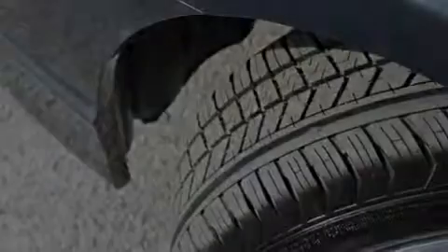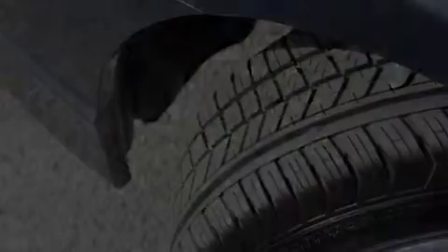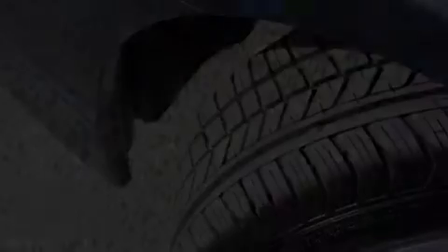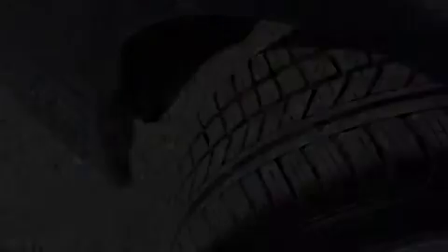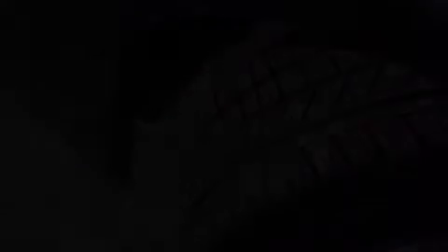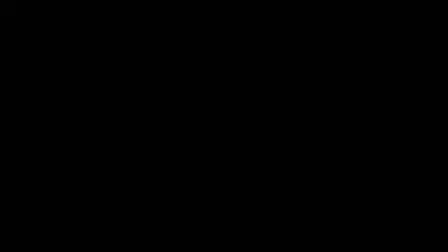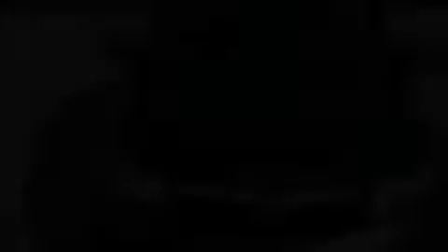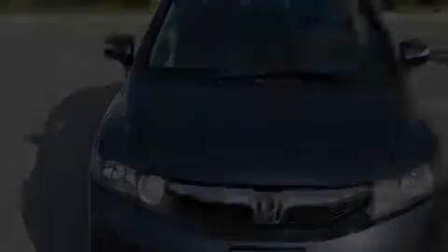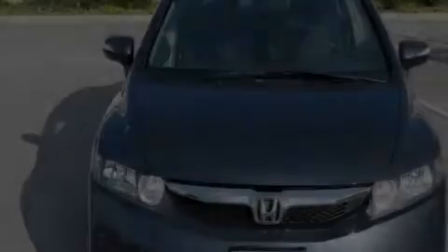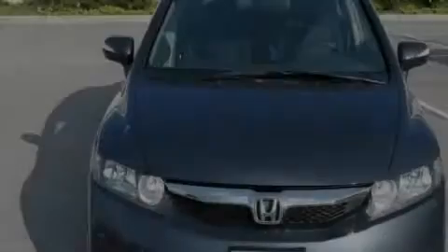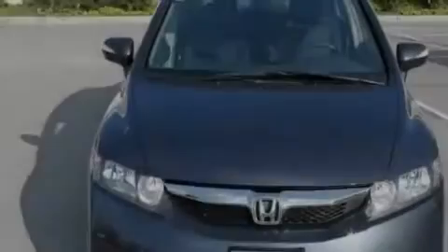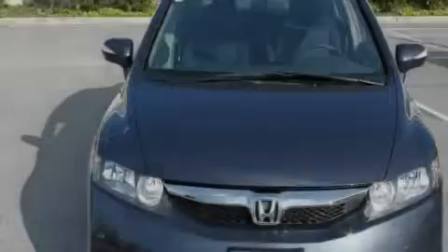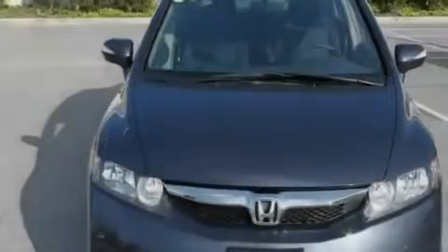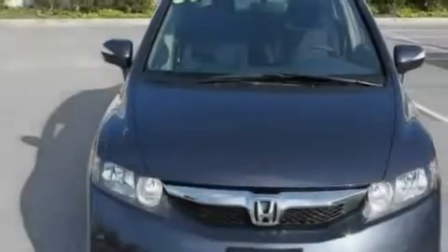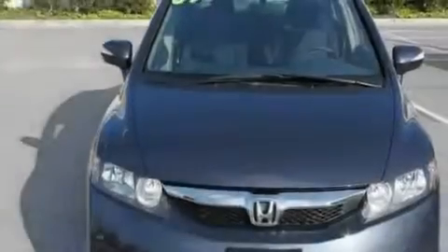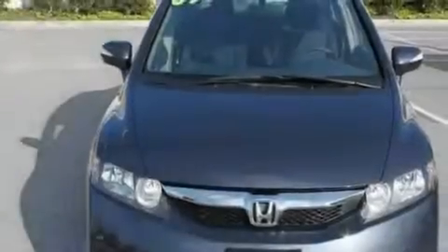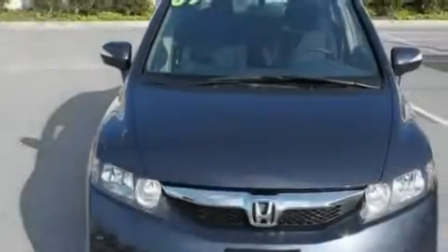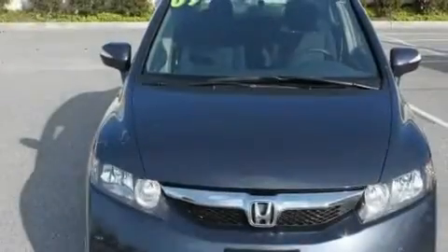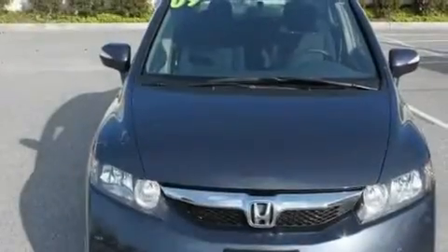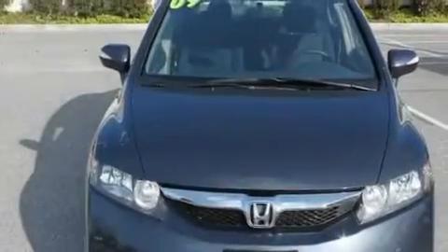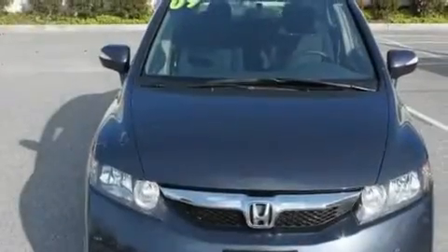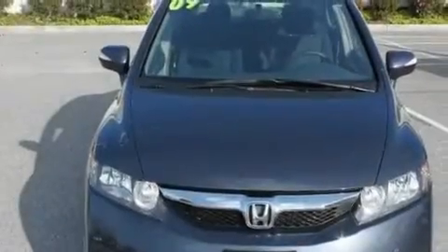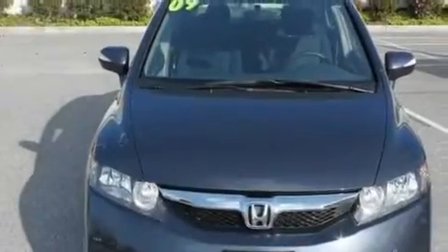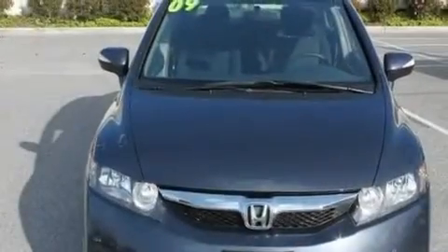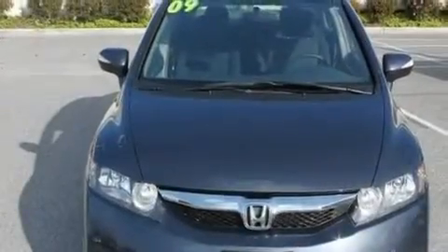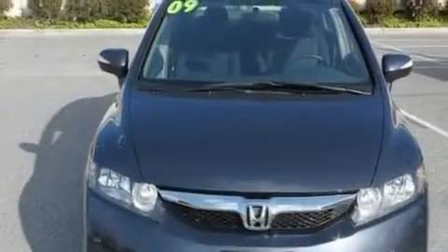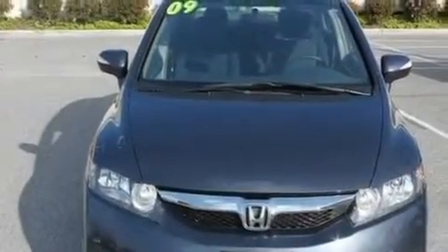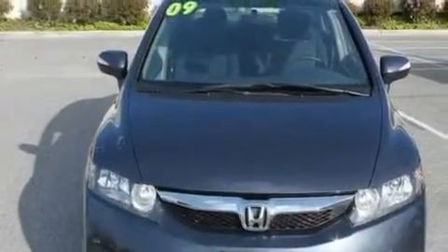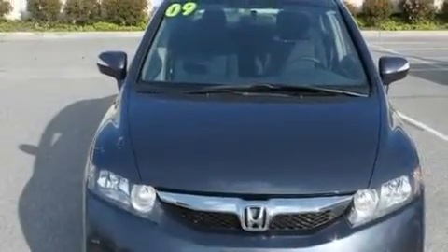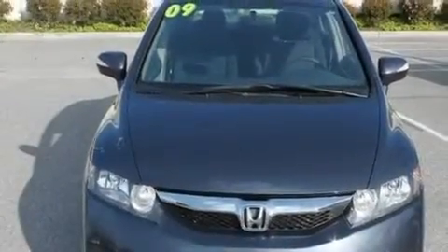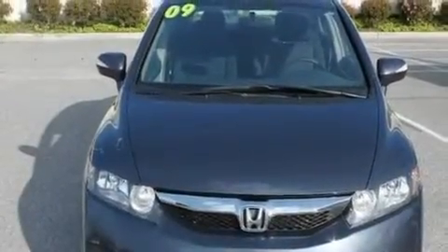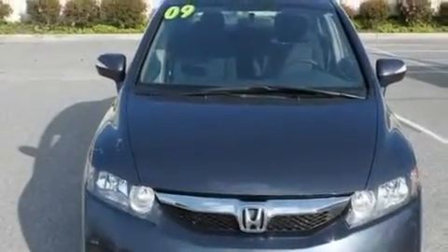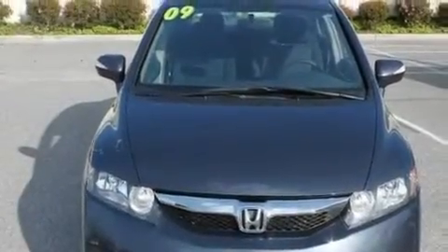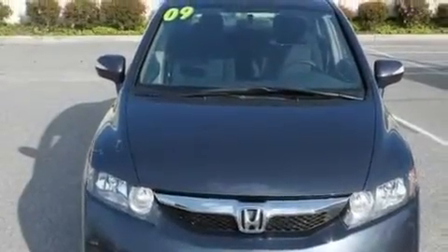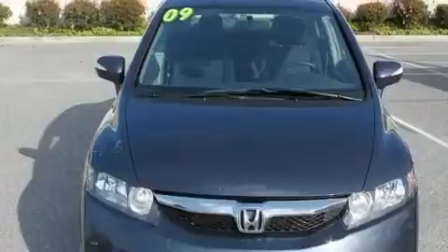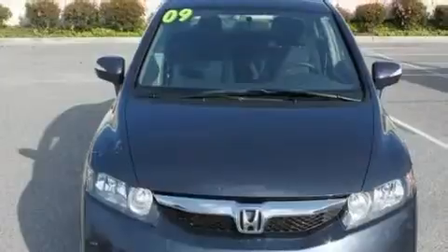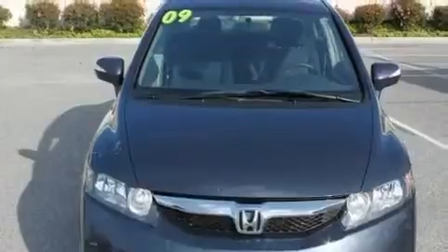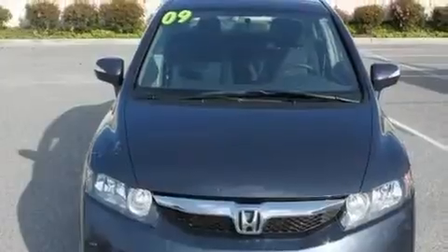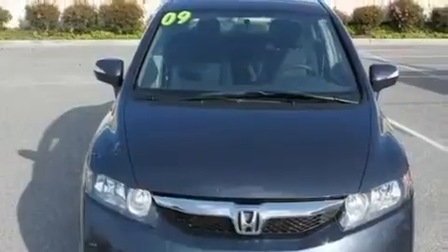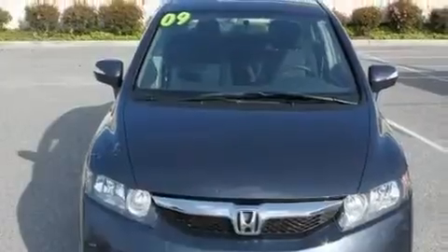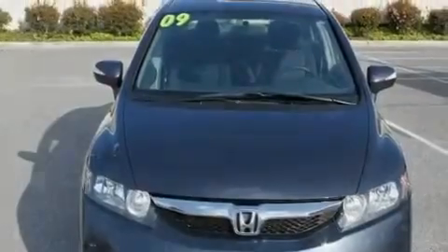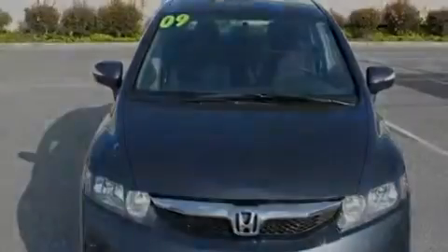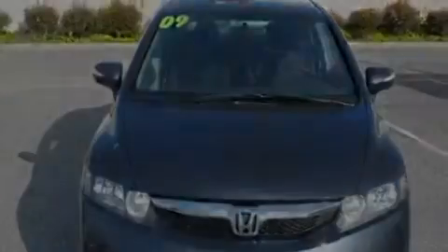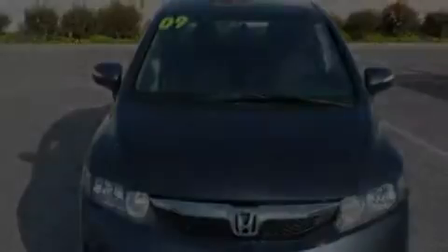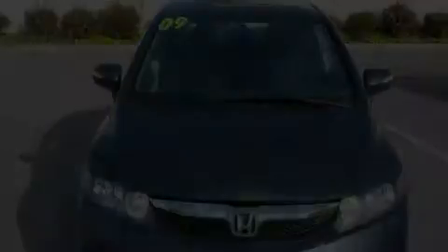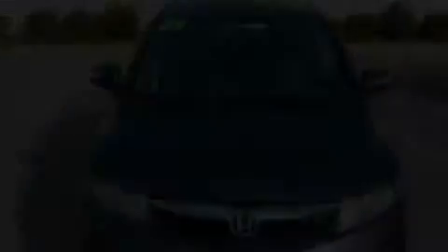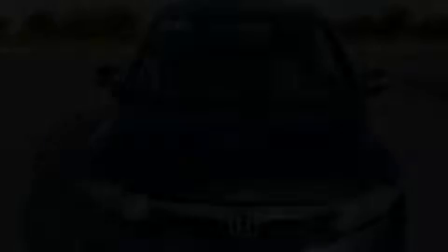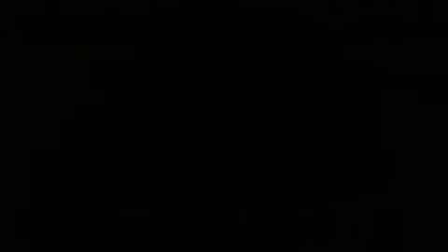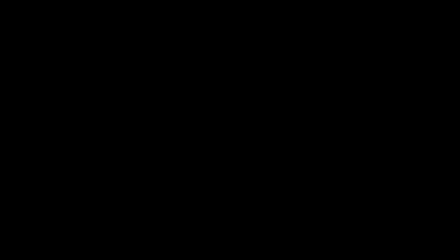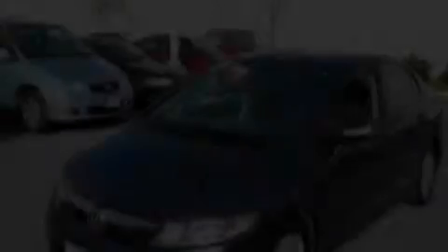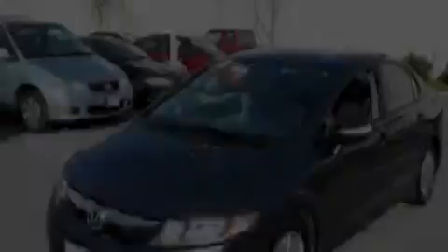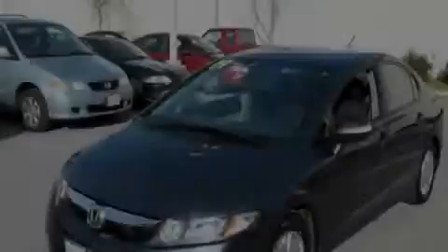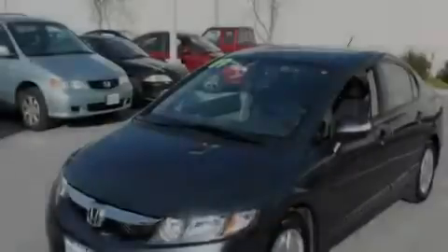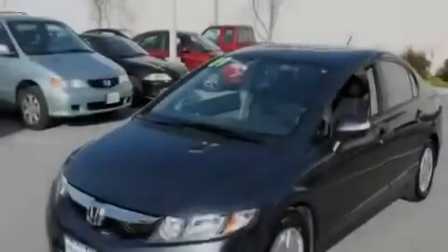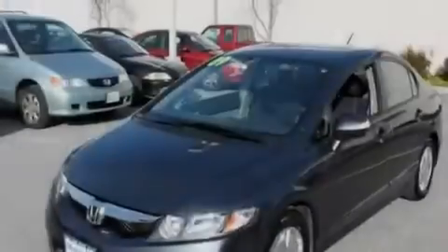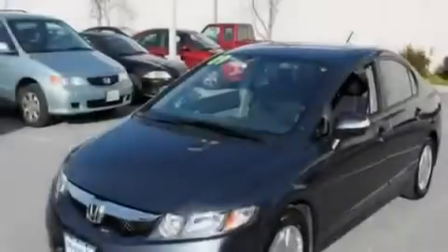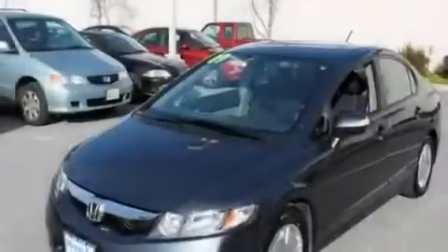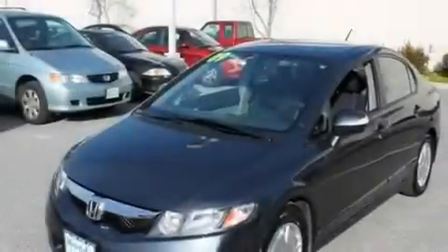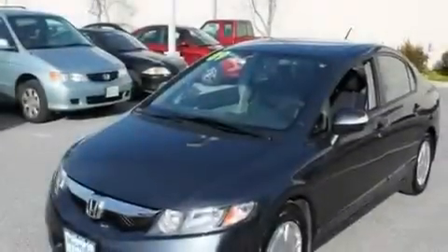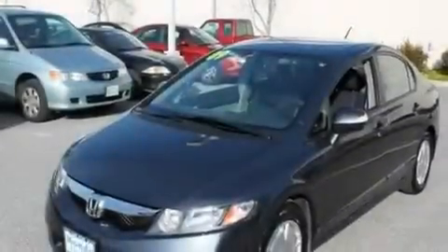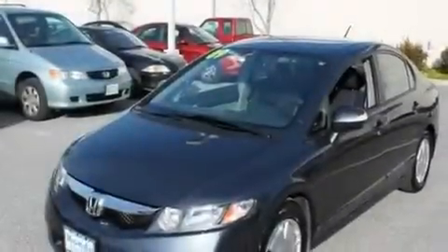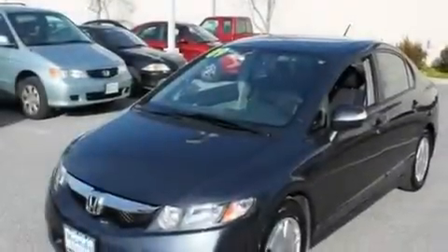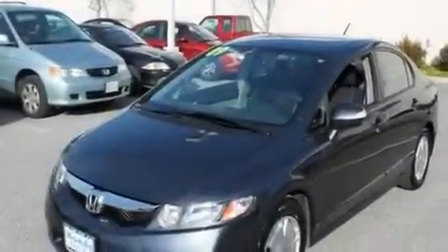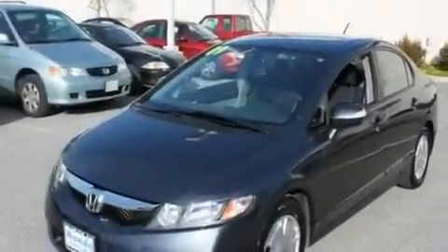With an EPA estimated rating of 45 miles per gallon on the highway, this automobile is clearly a fuel-efficient choice.